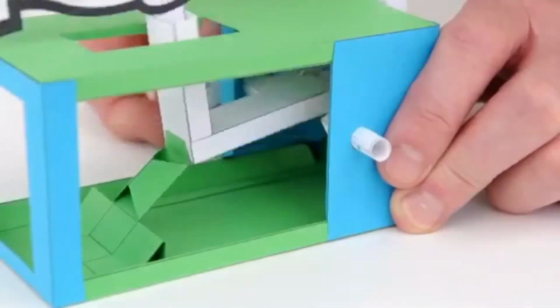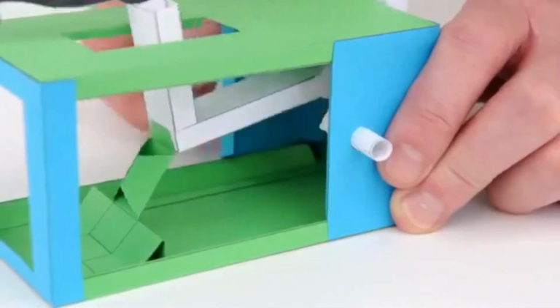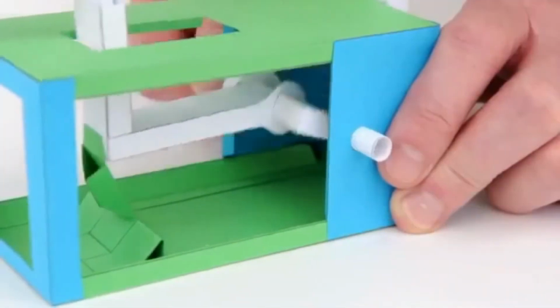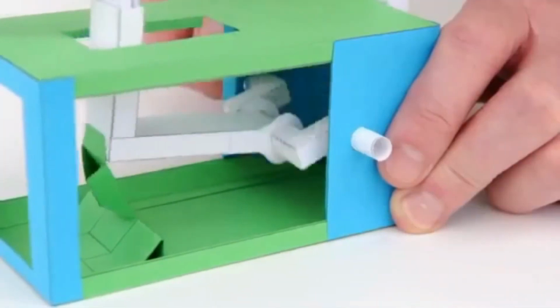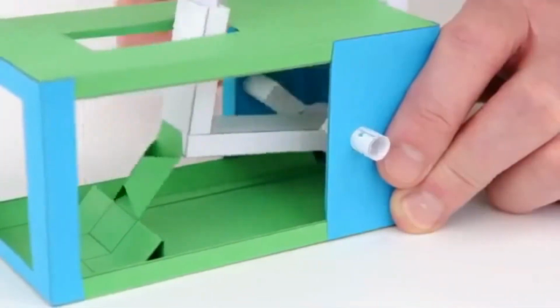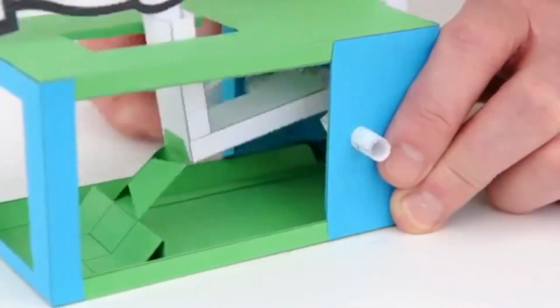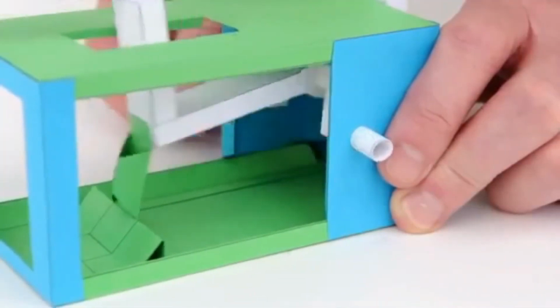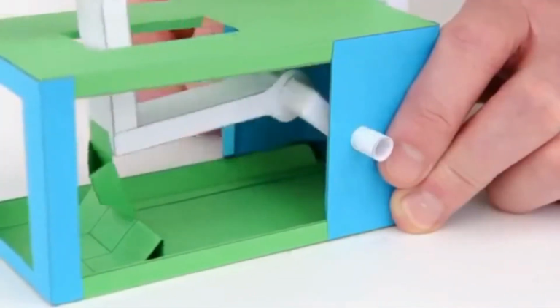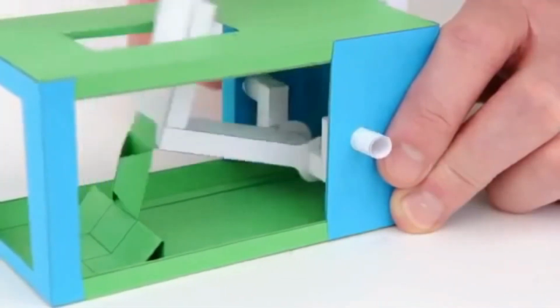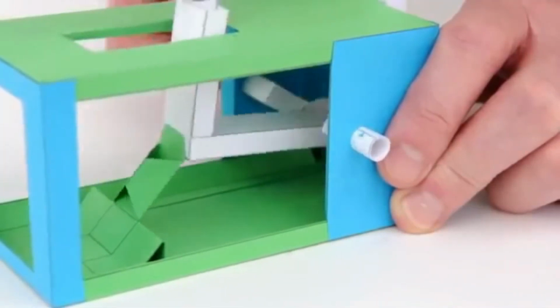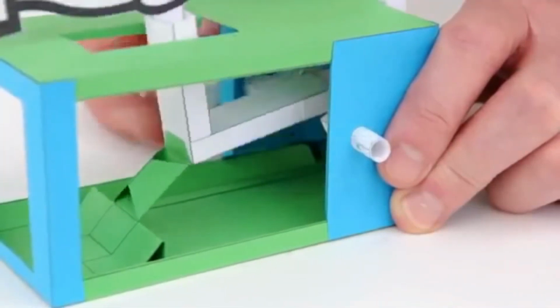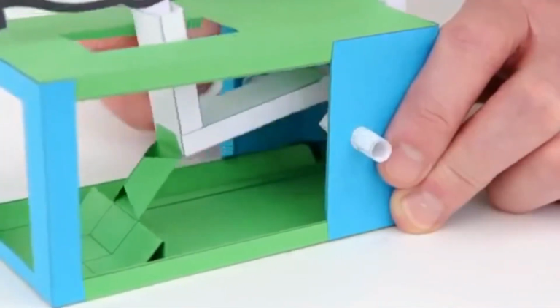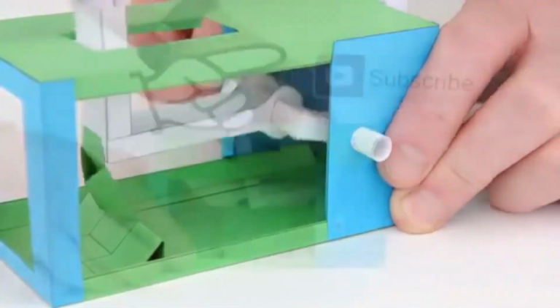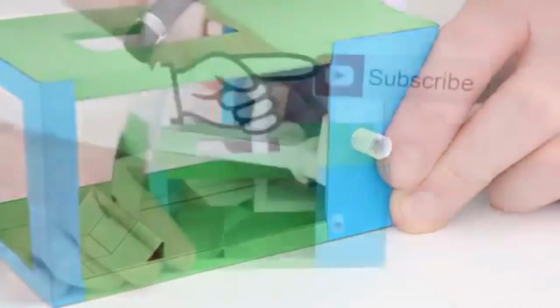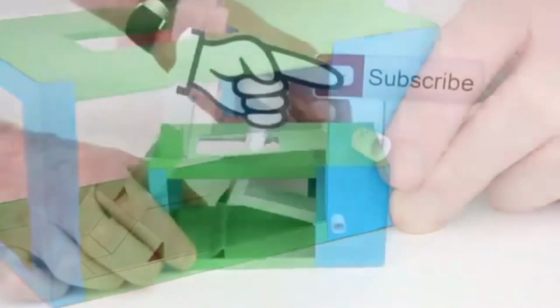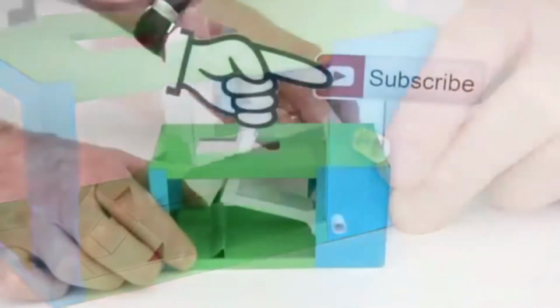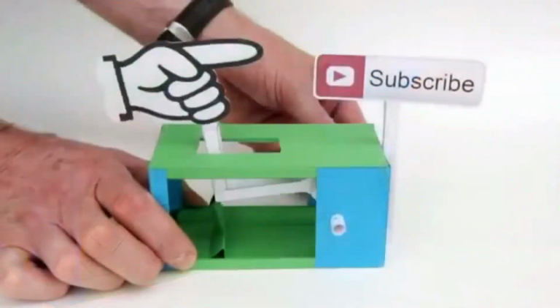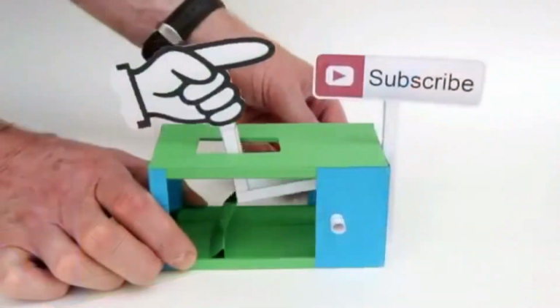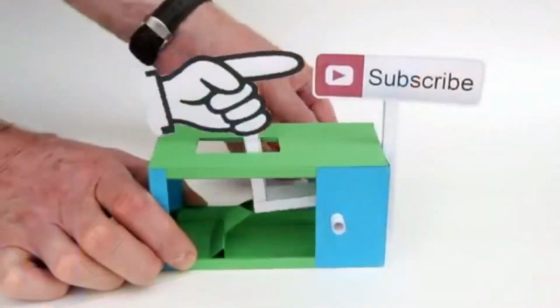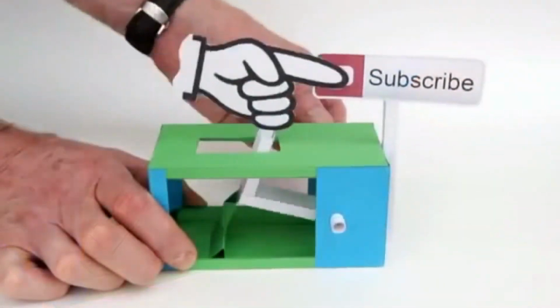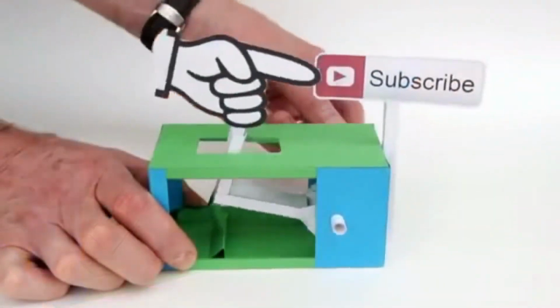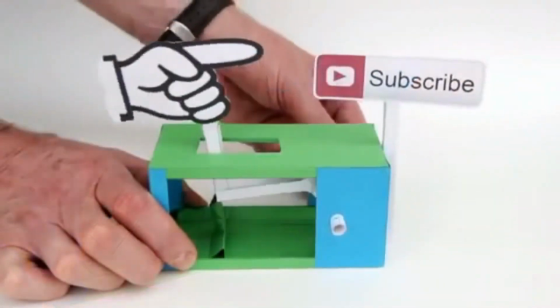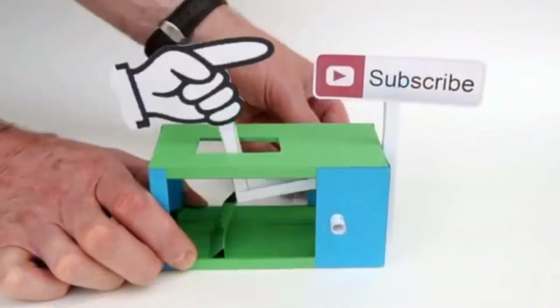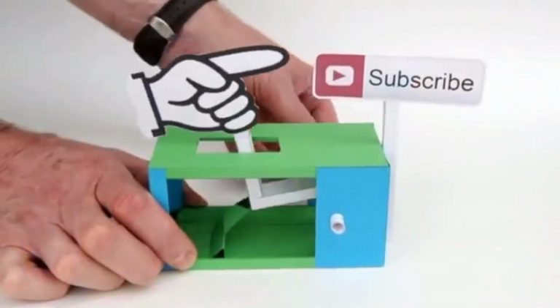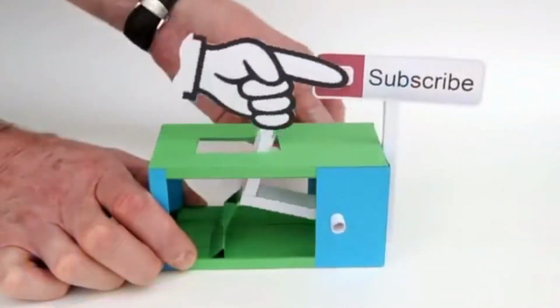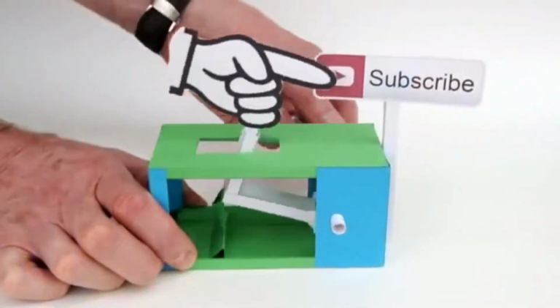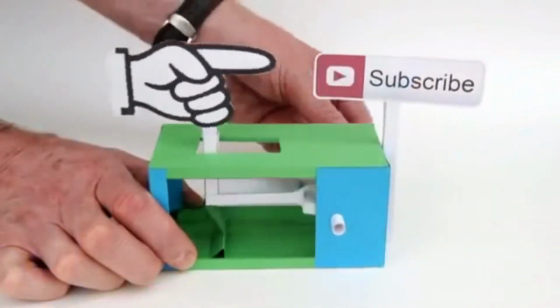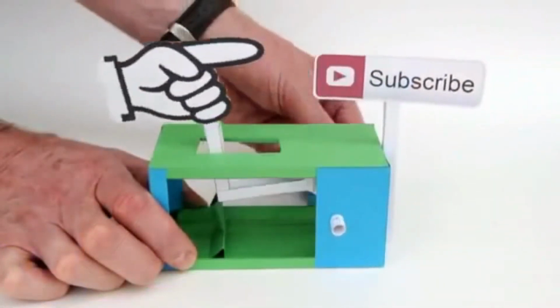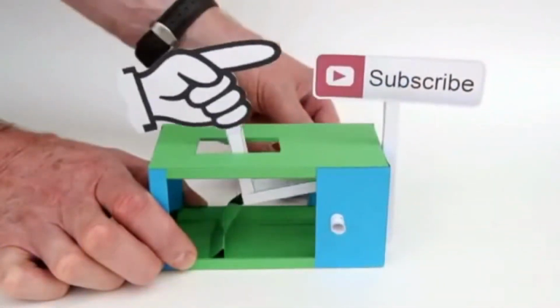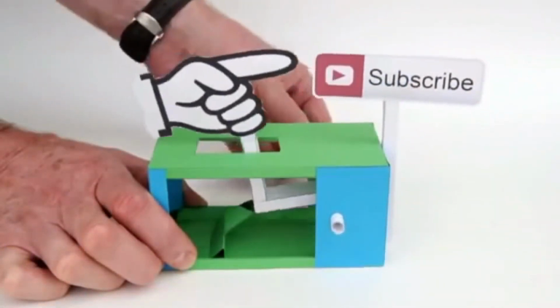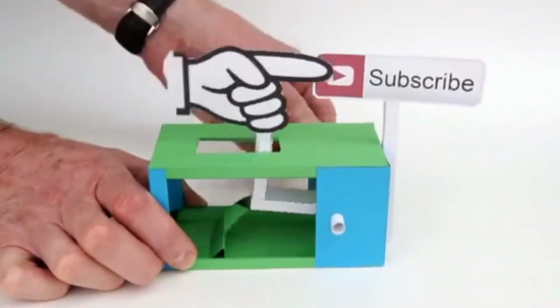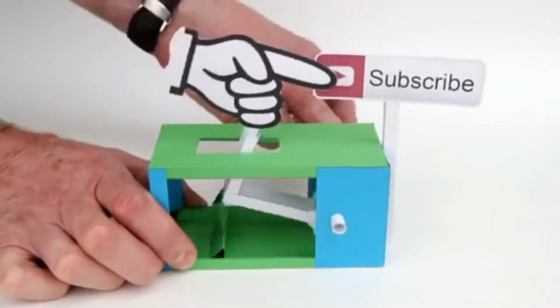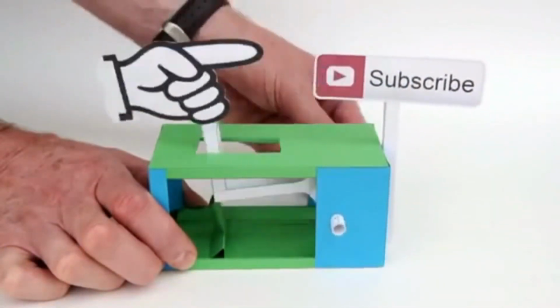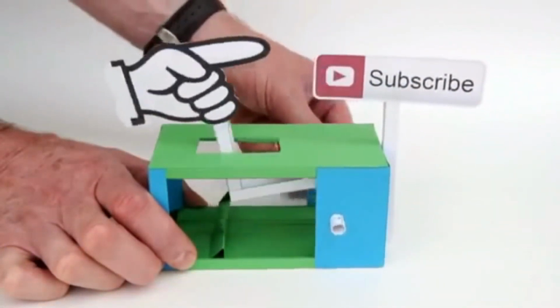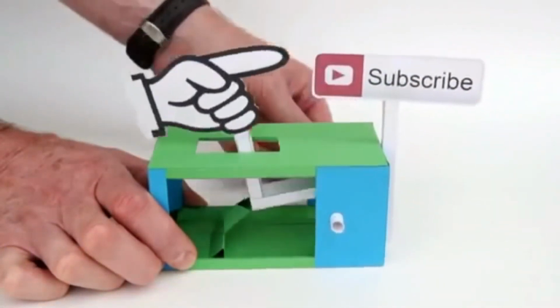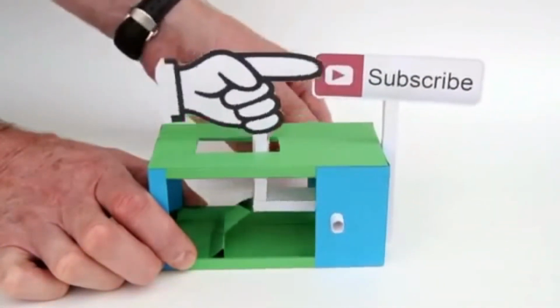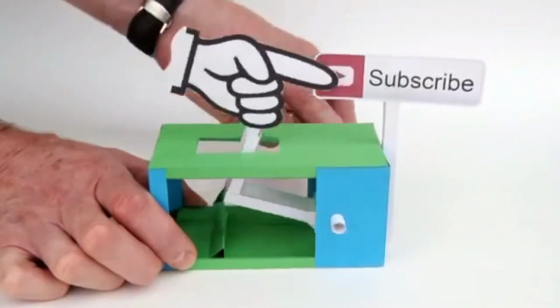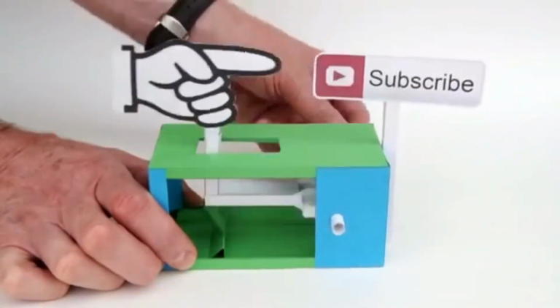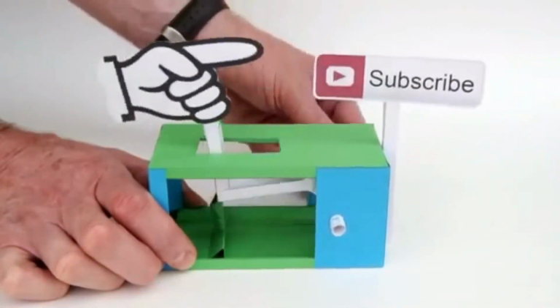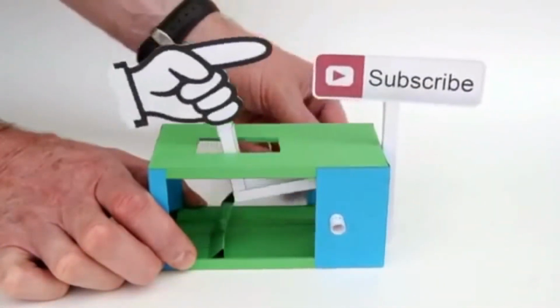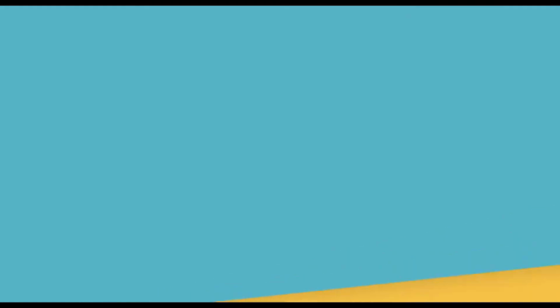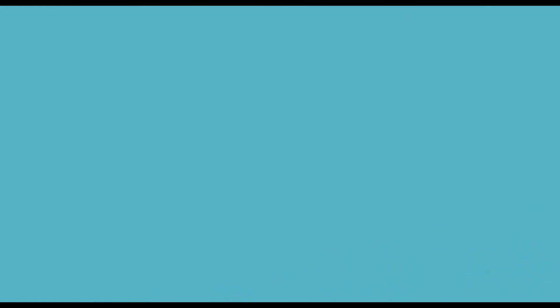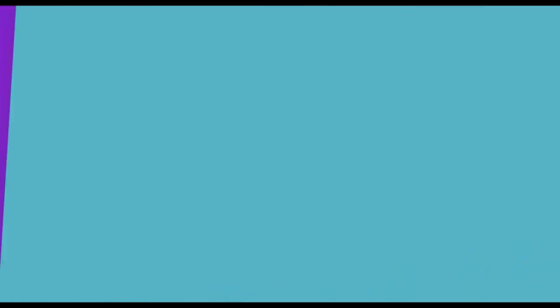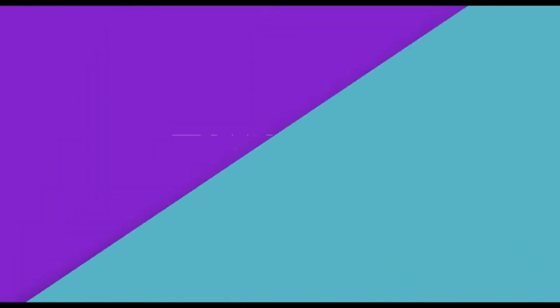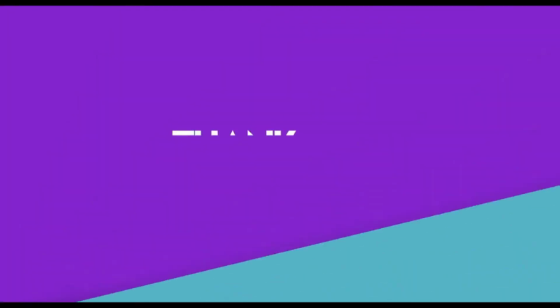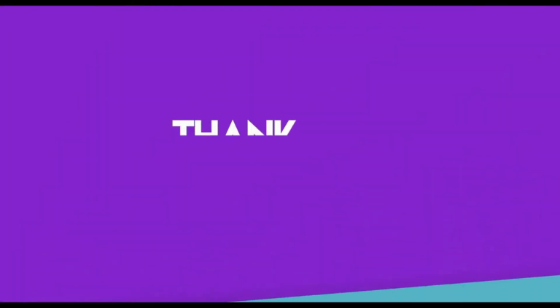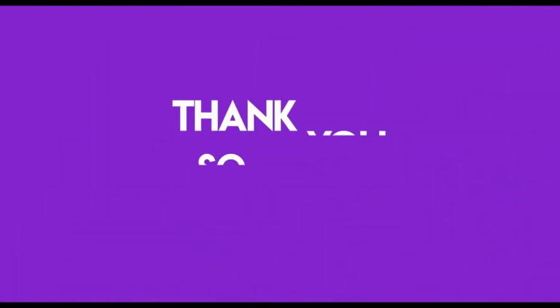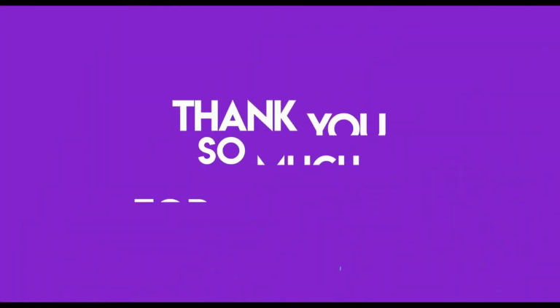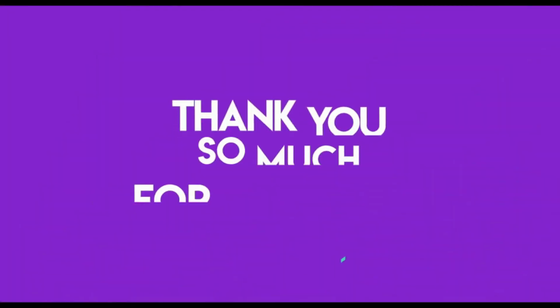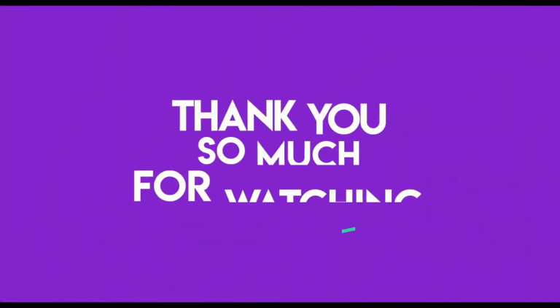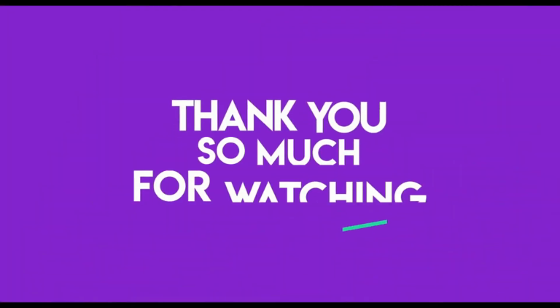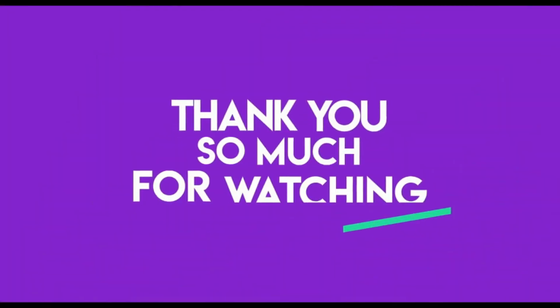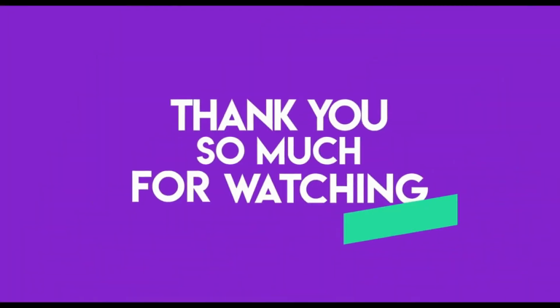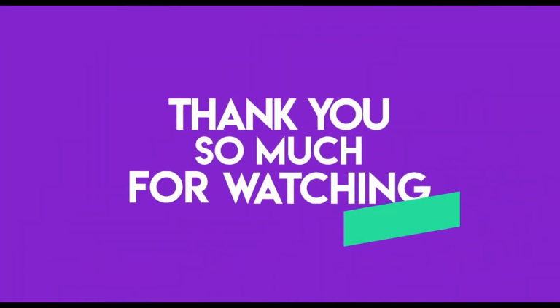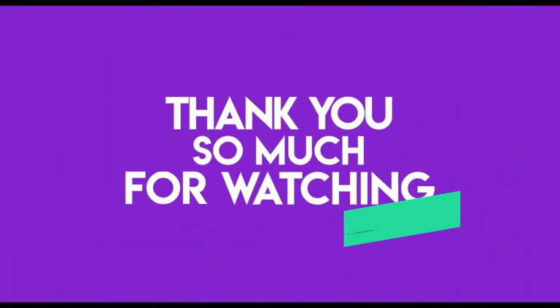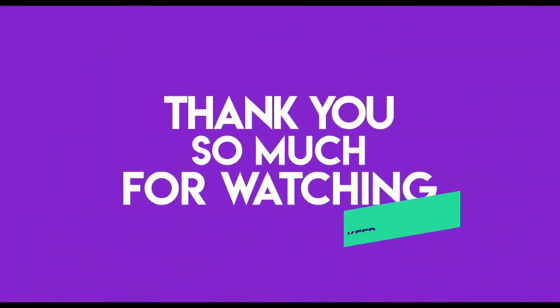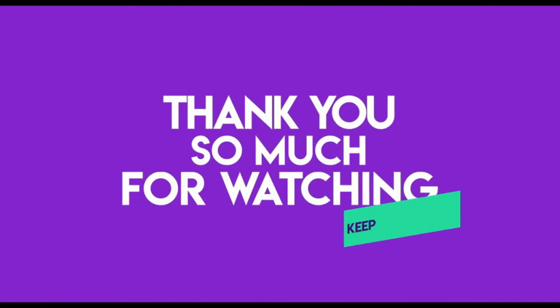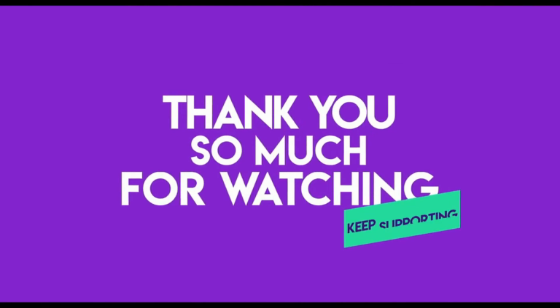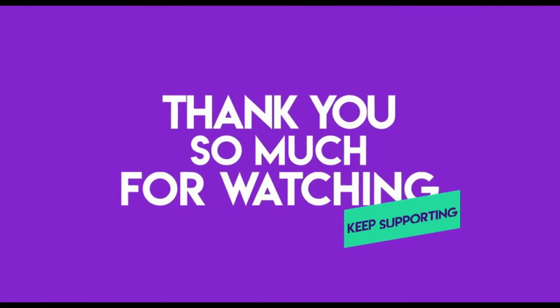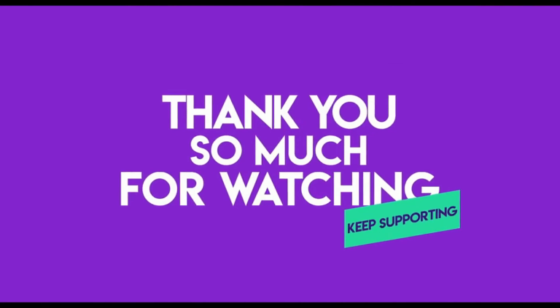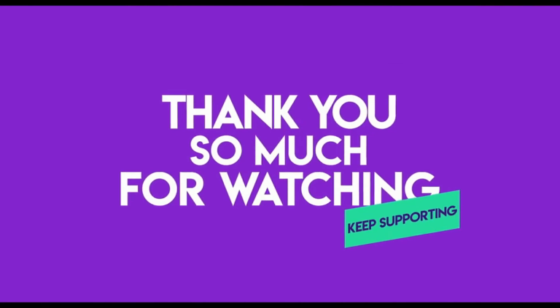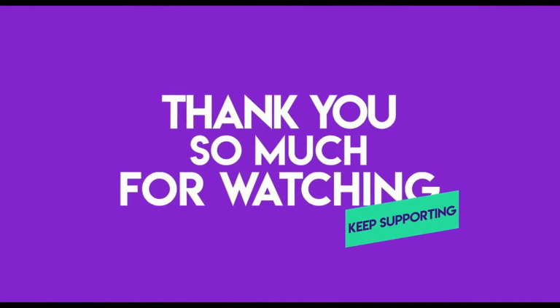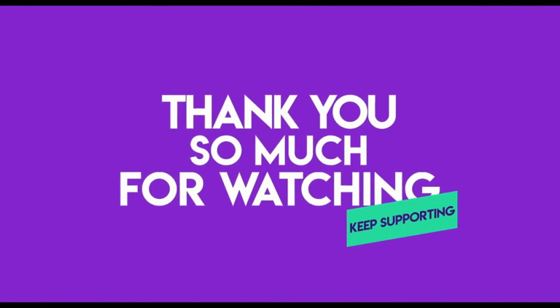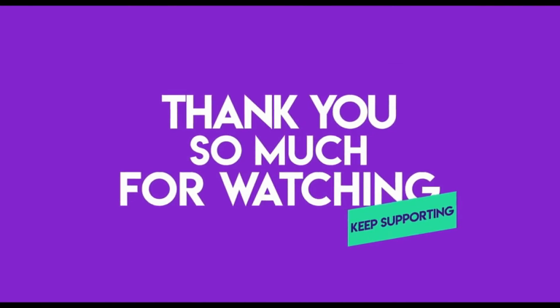That's all for now. Don't forget to like, subscribe, and give your comment. Thanks for watching and I'll see you in the next video.